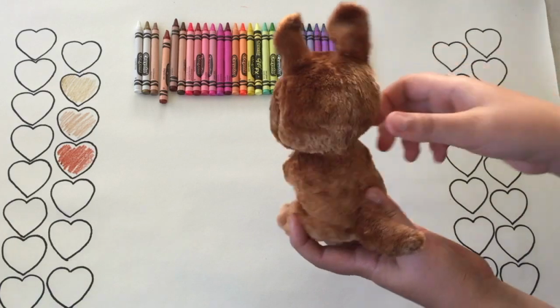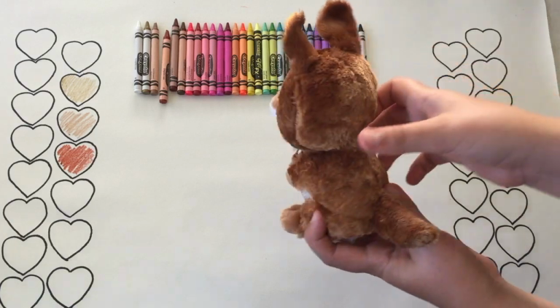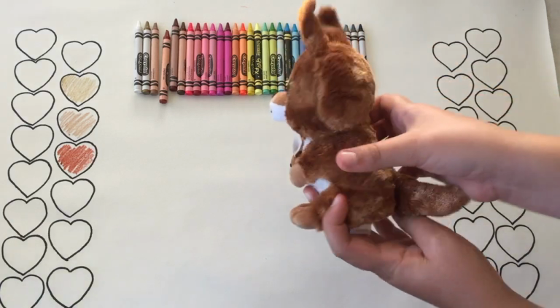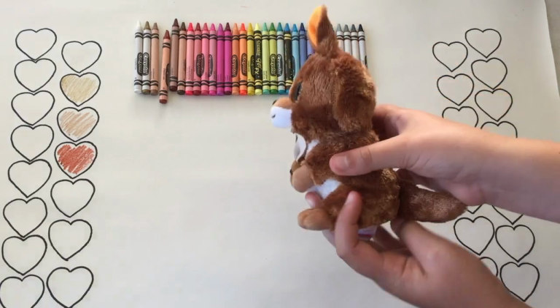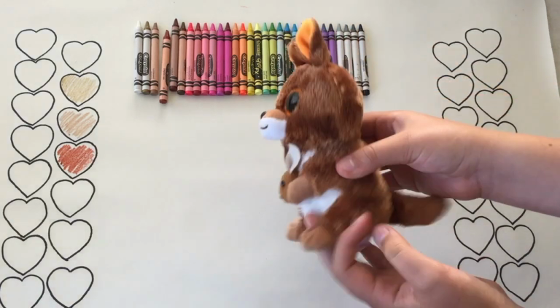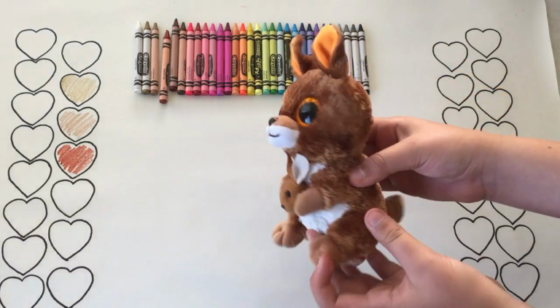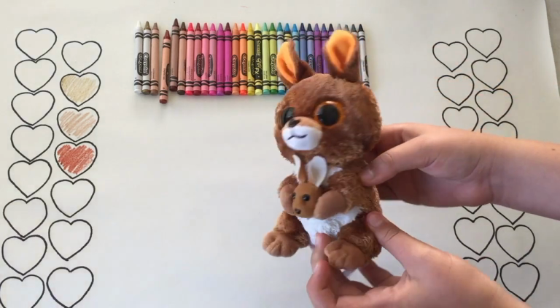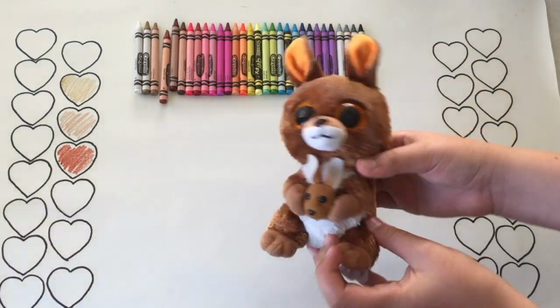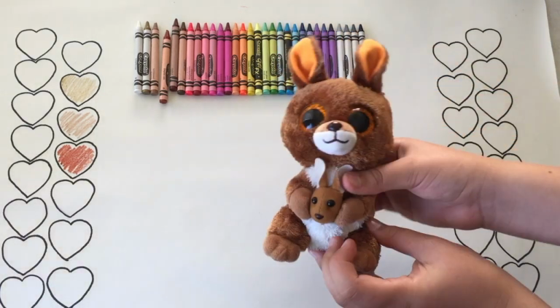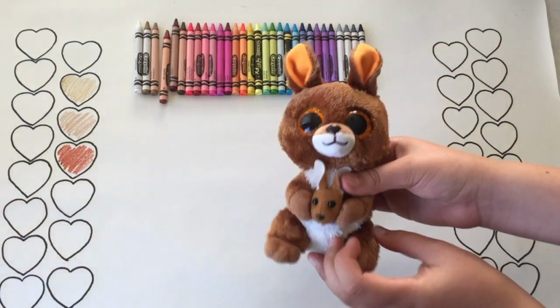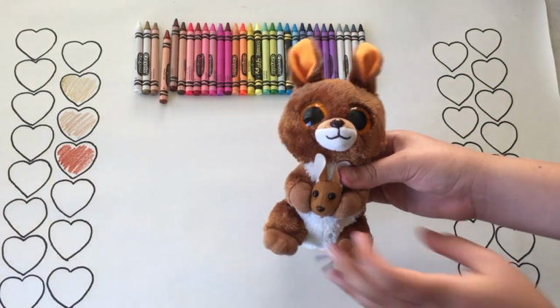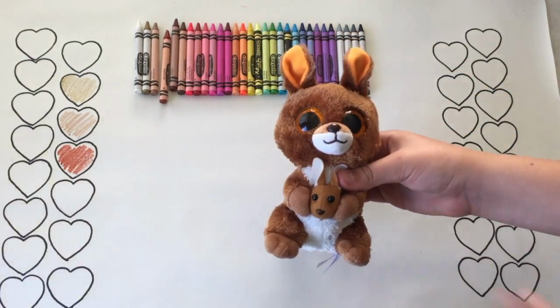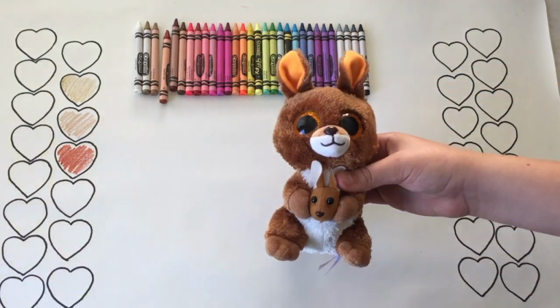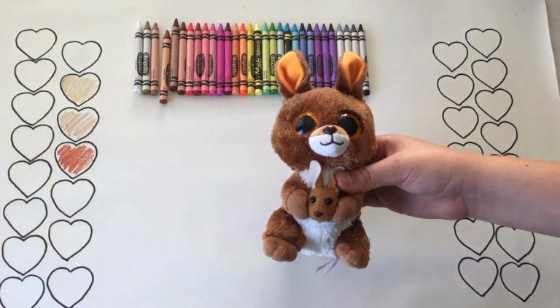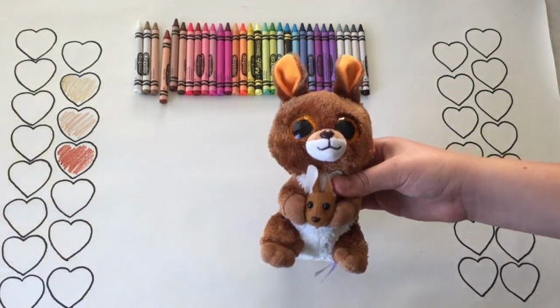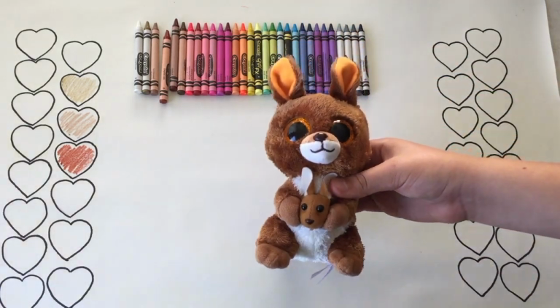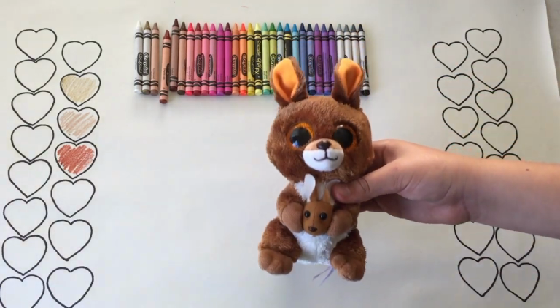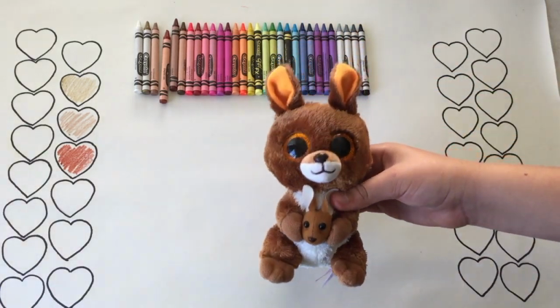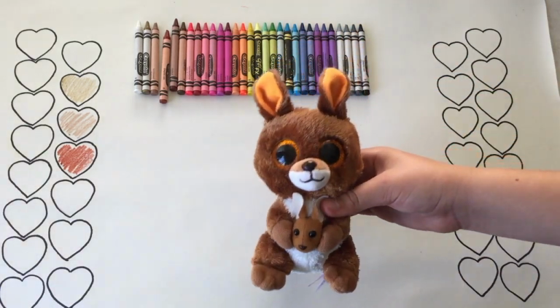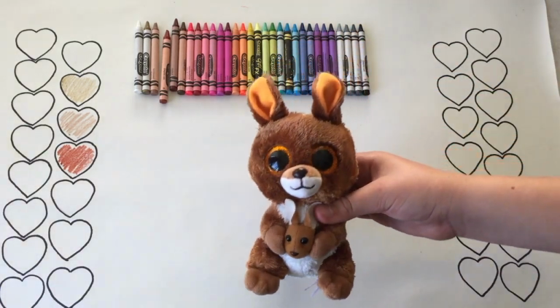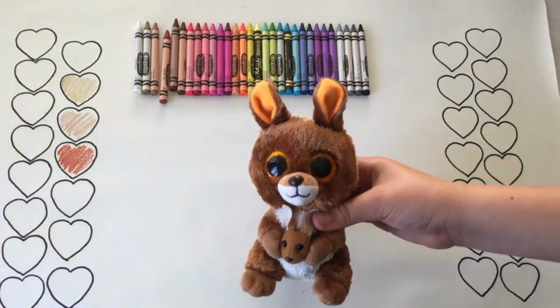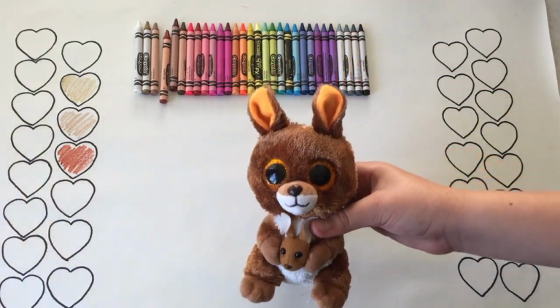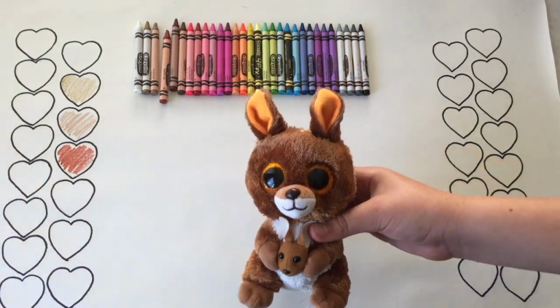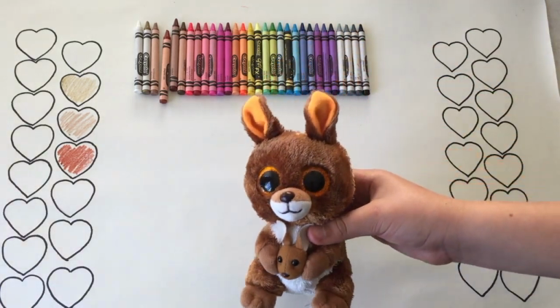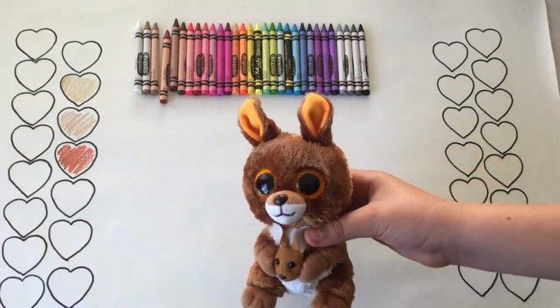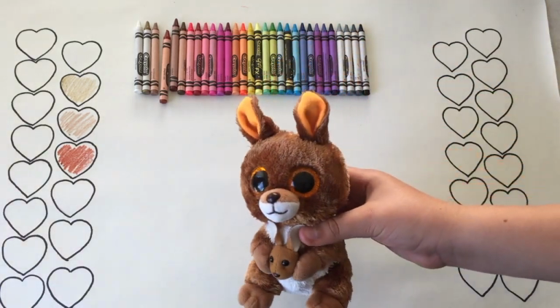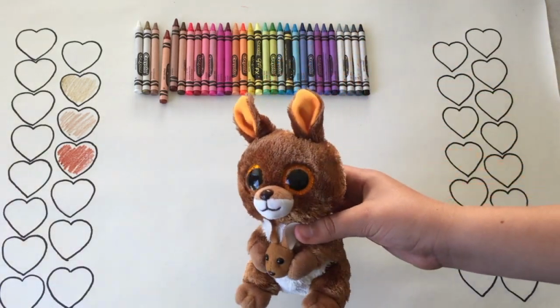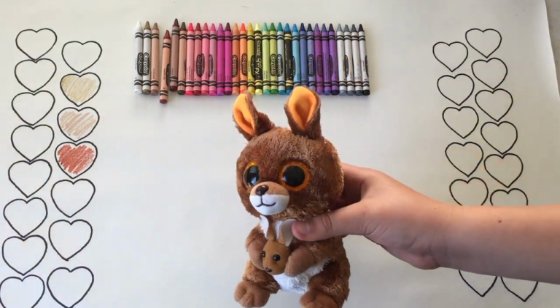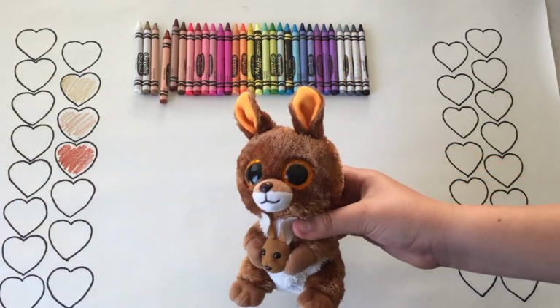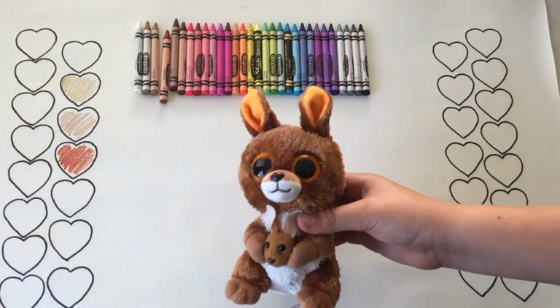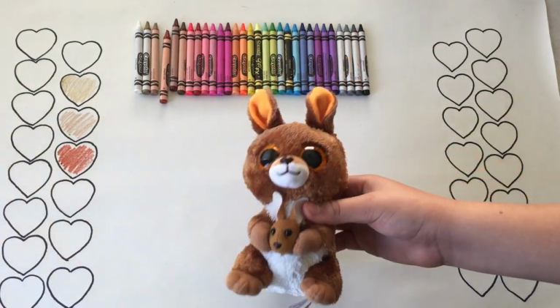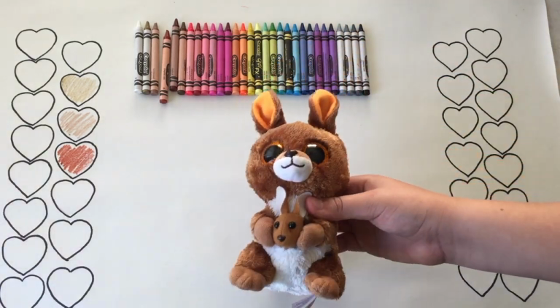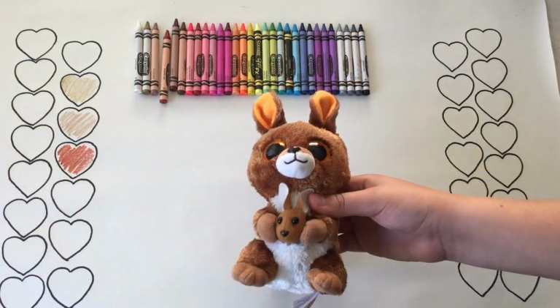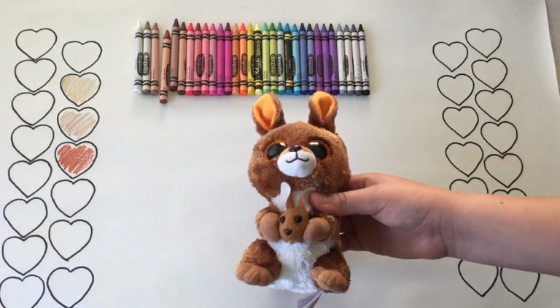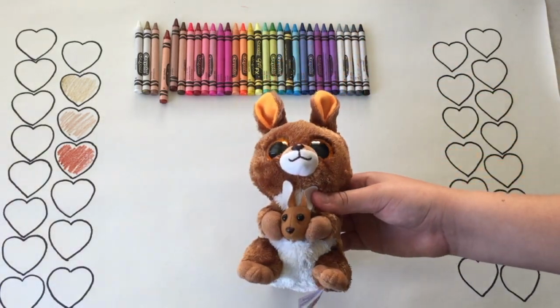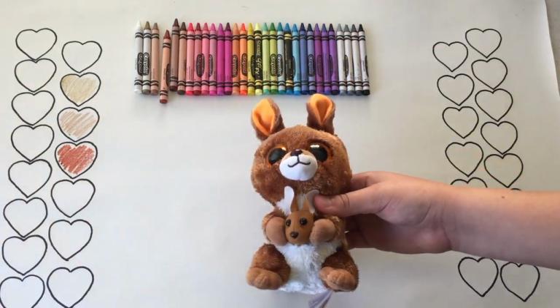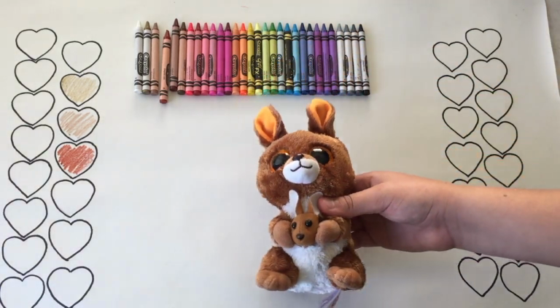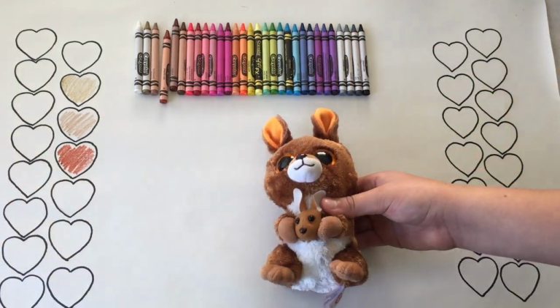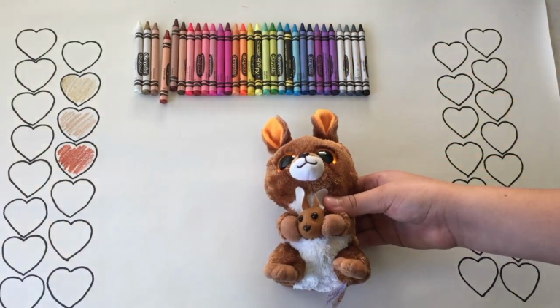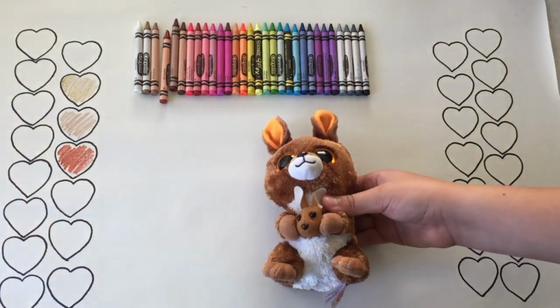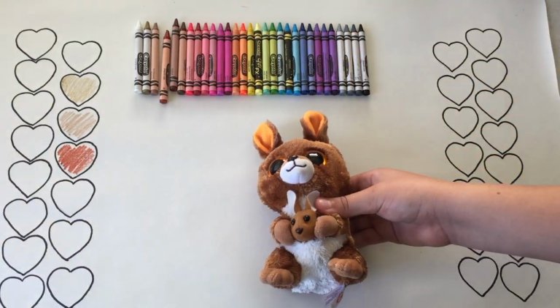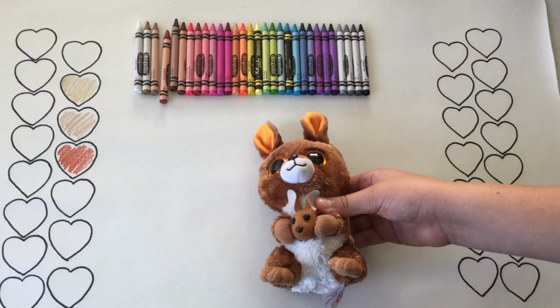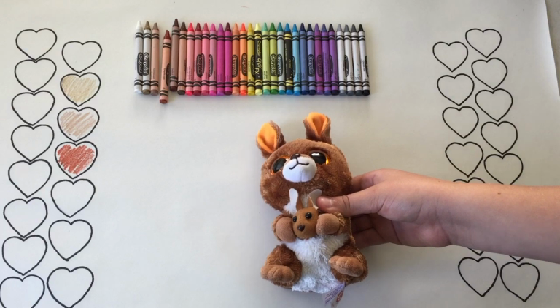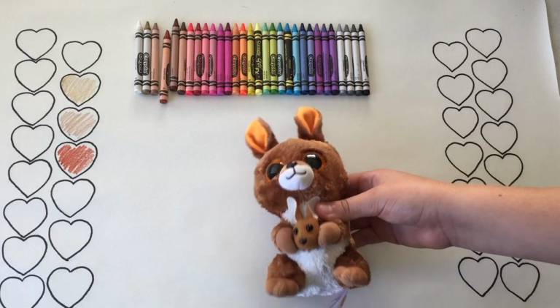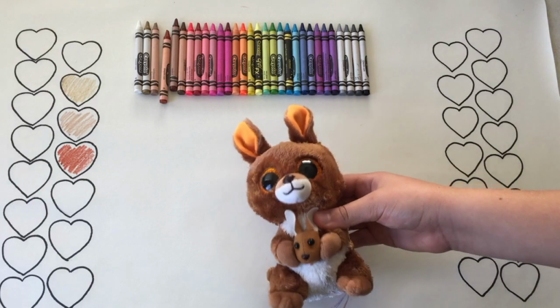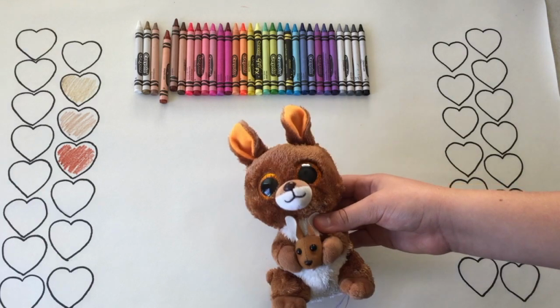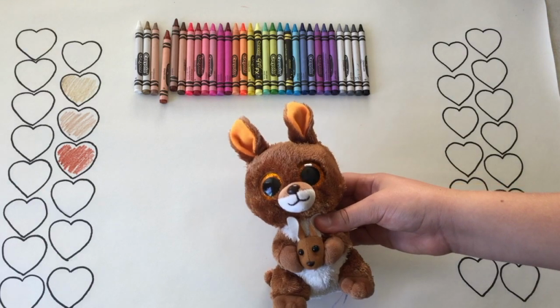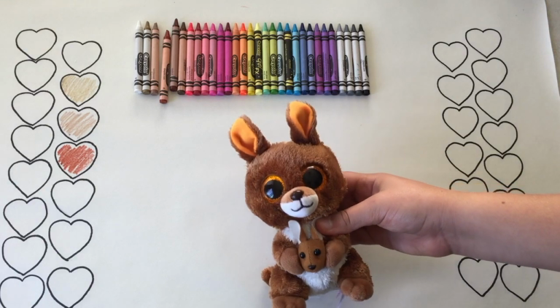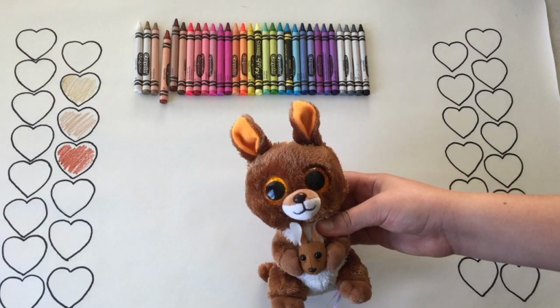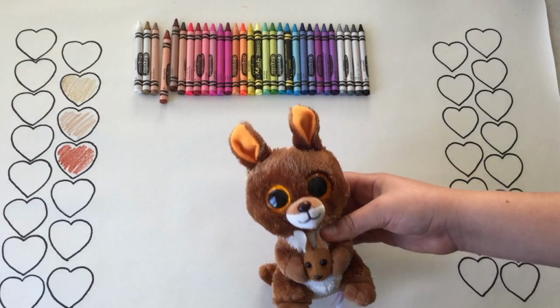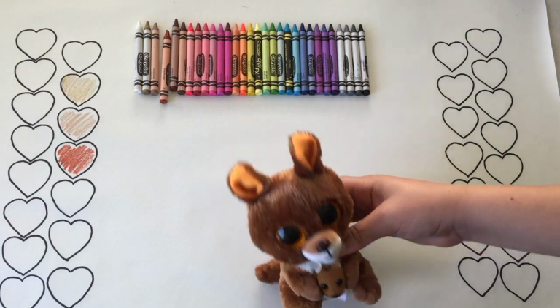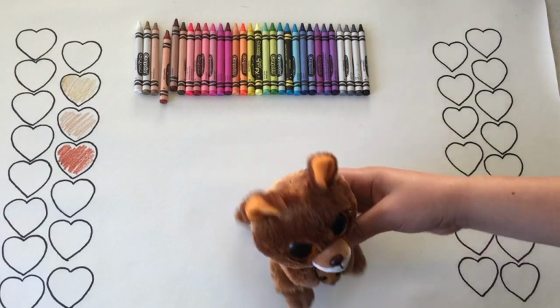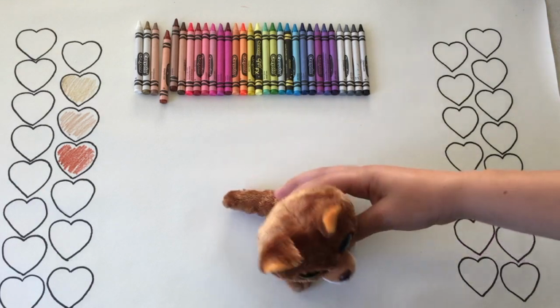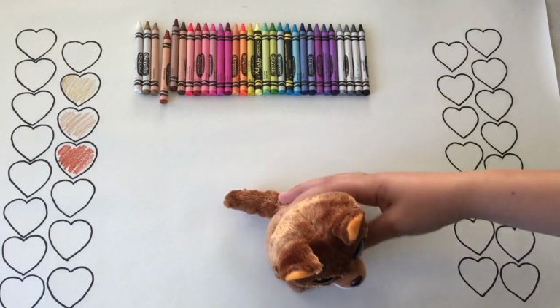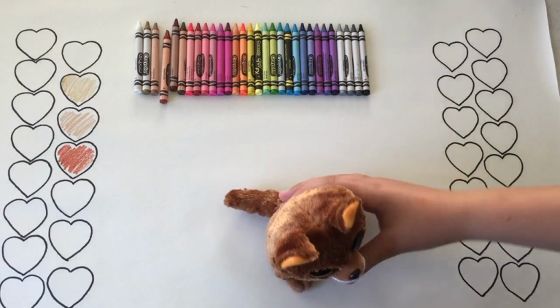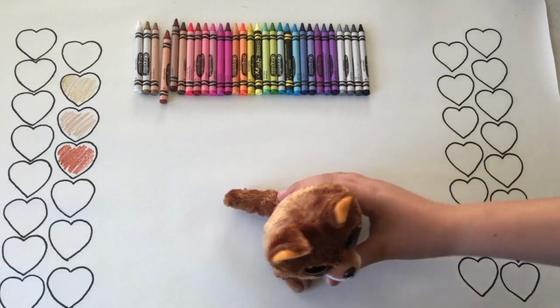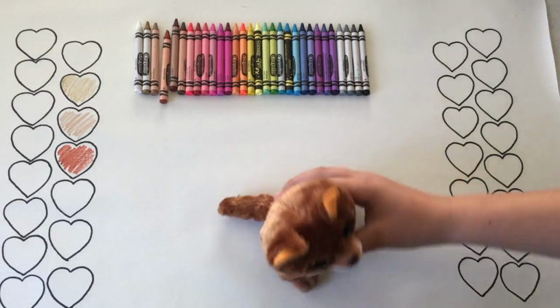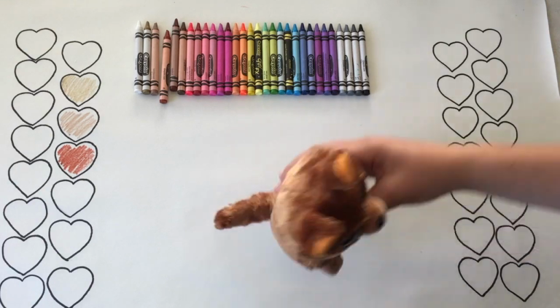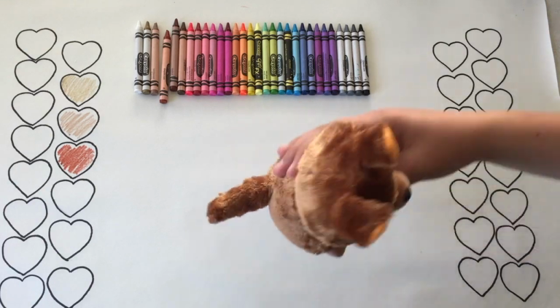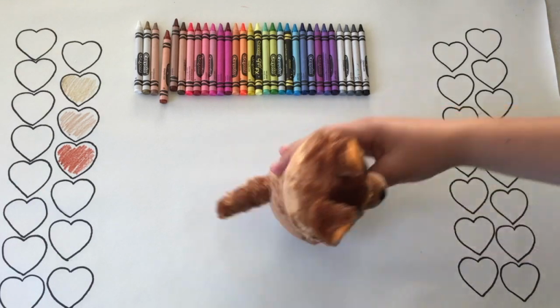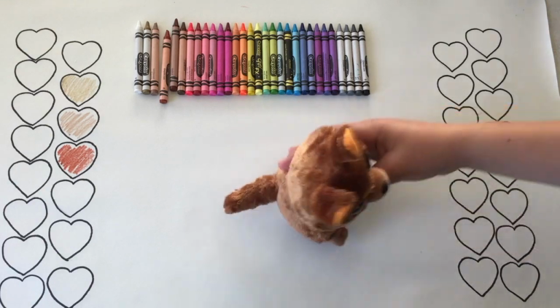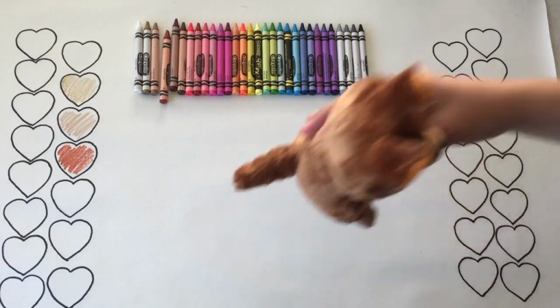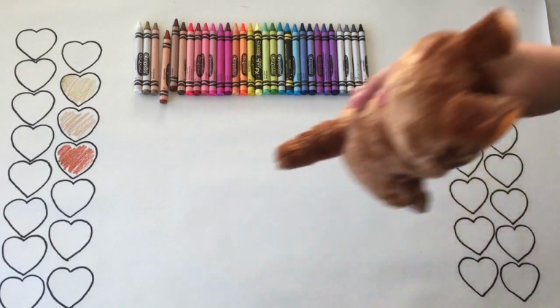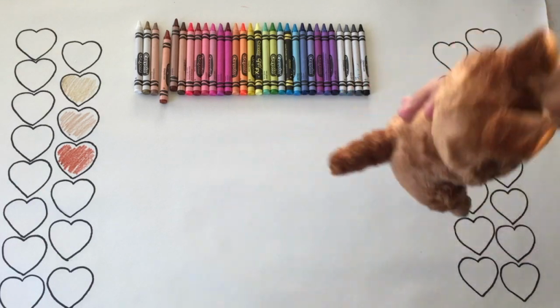His long ears at the back are the same color too. Wow, this guy is cool! Bye Kipper!